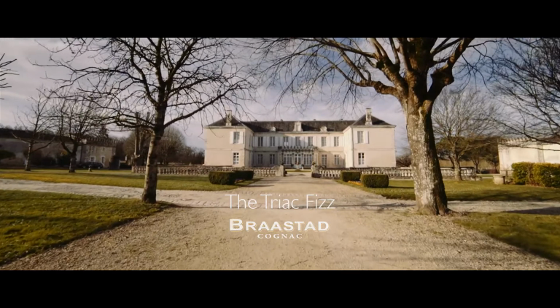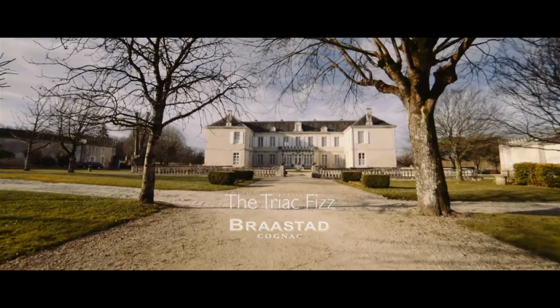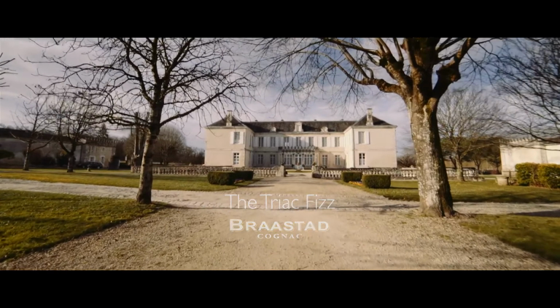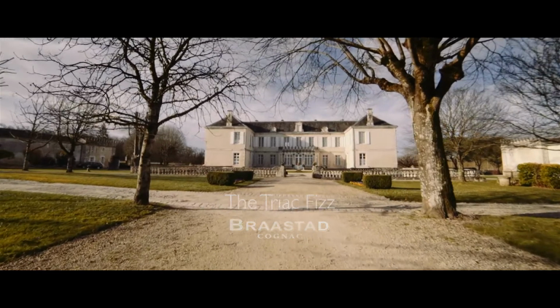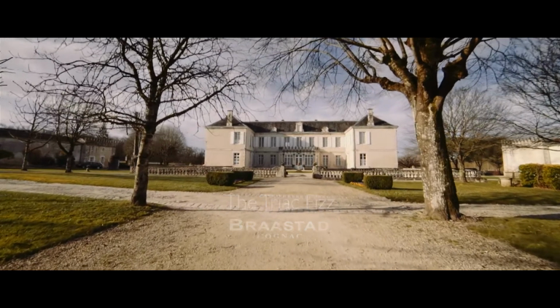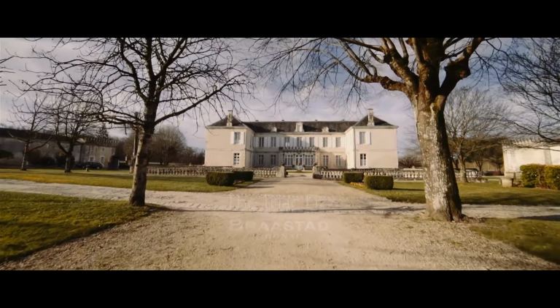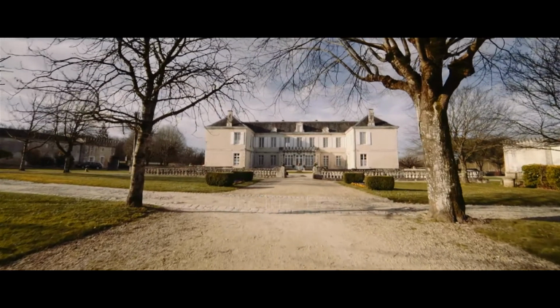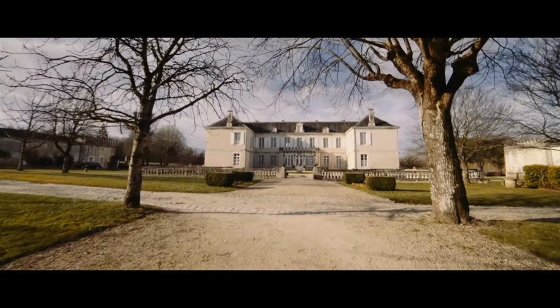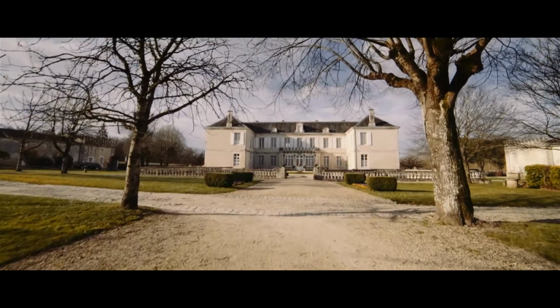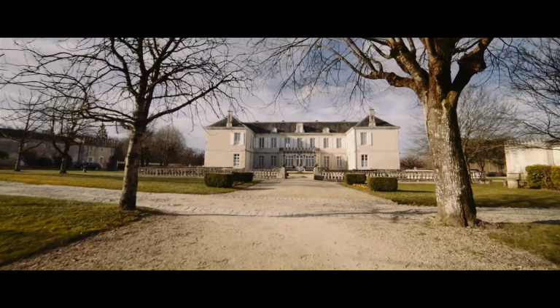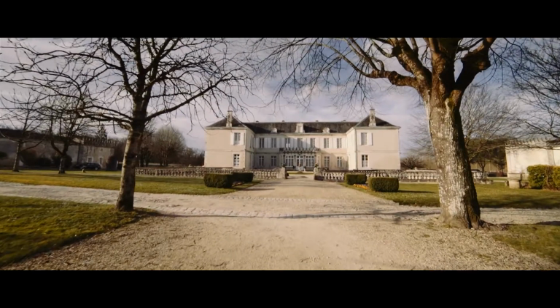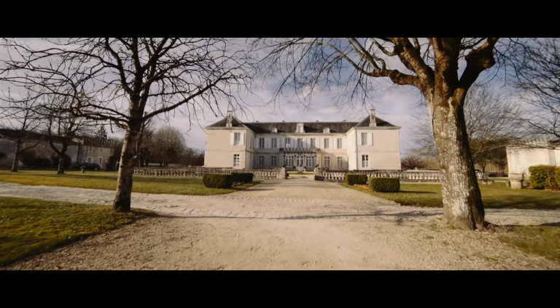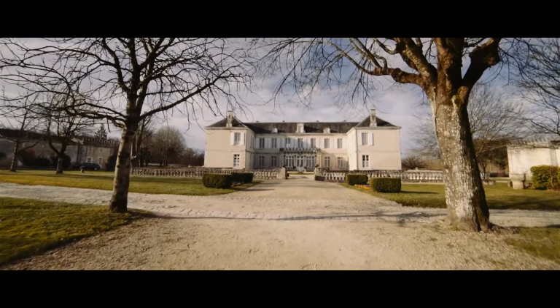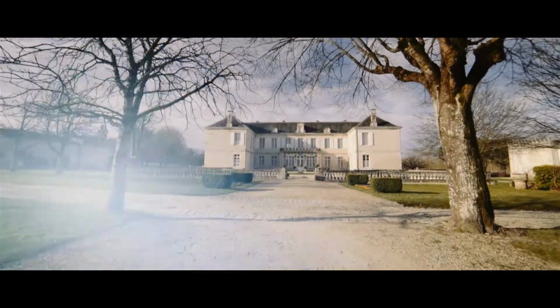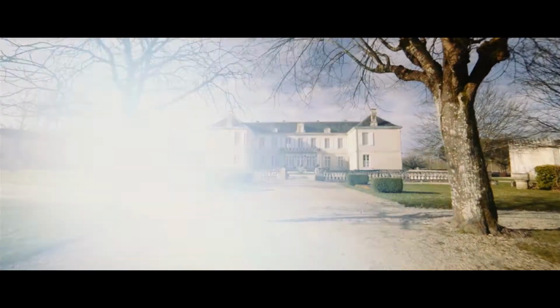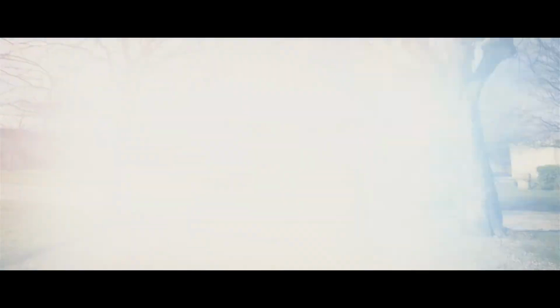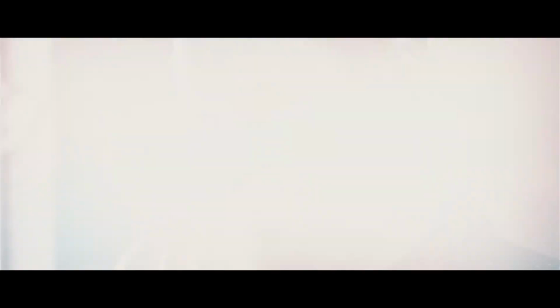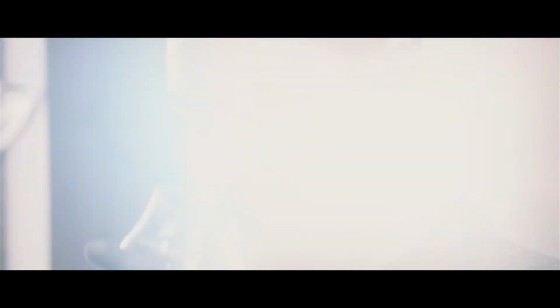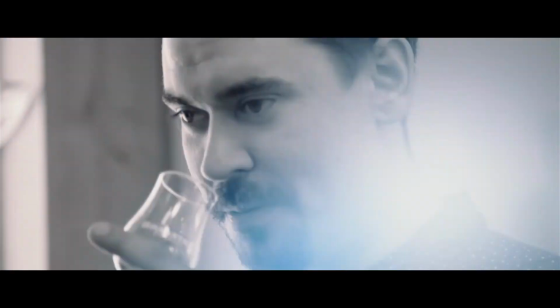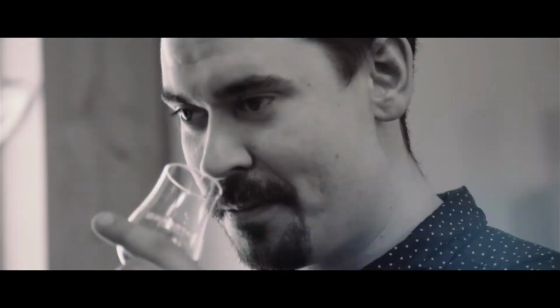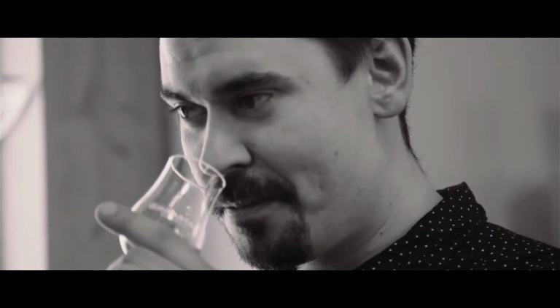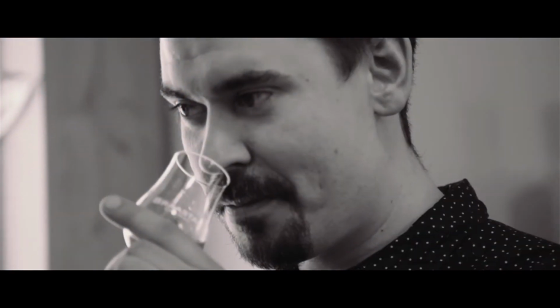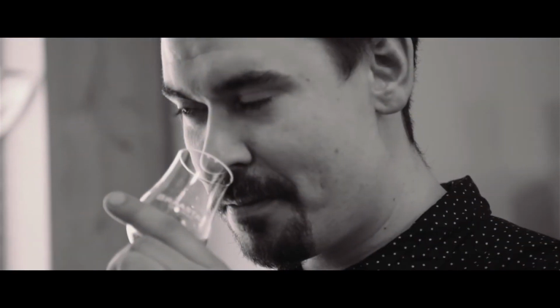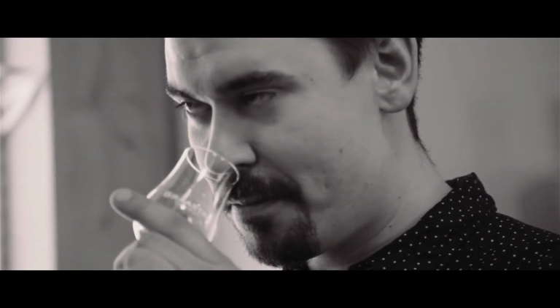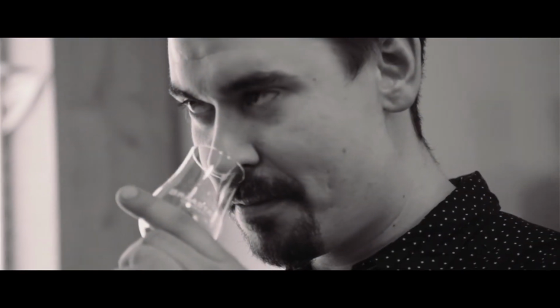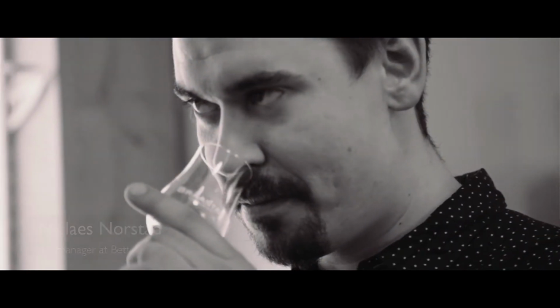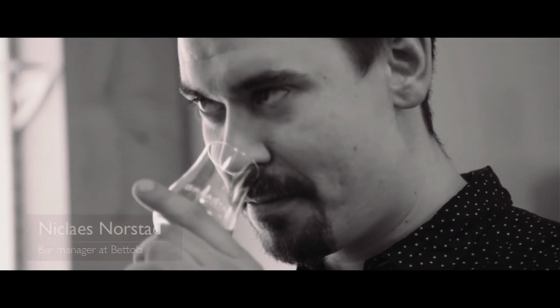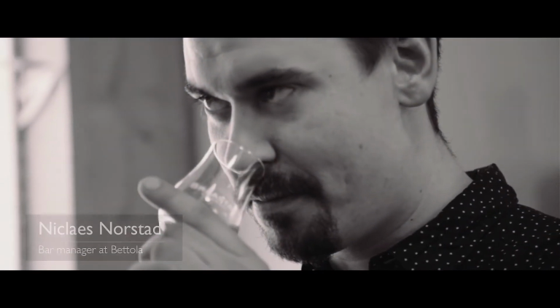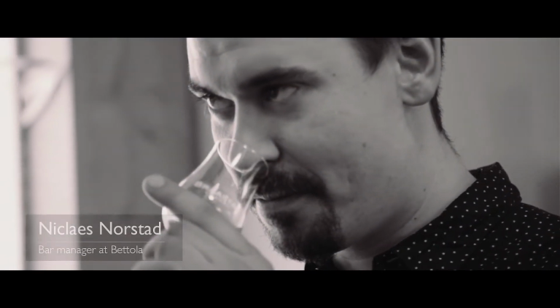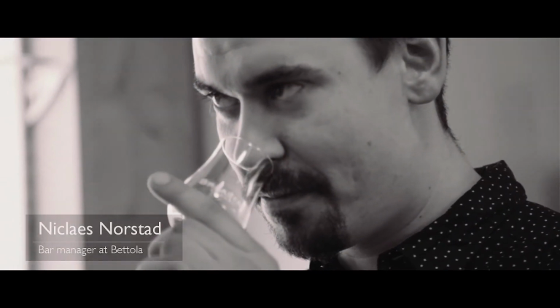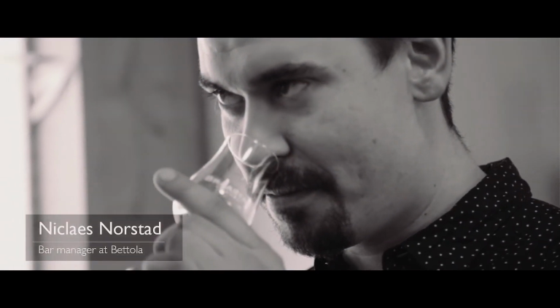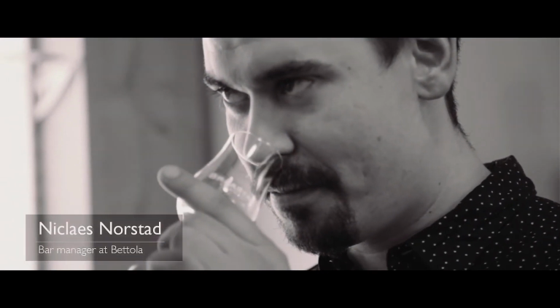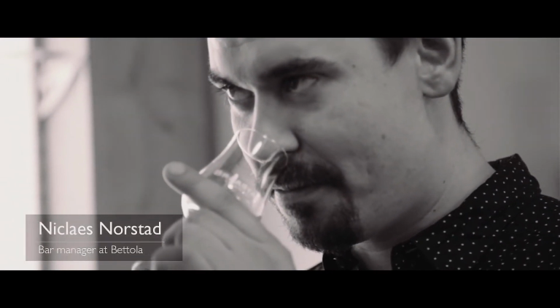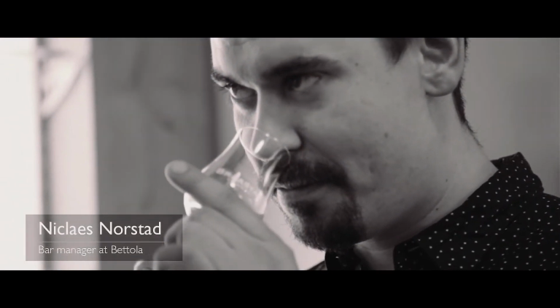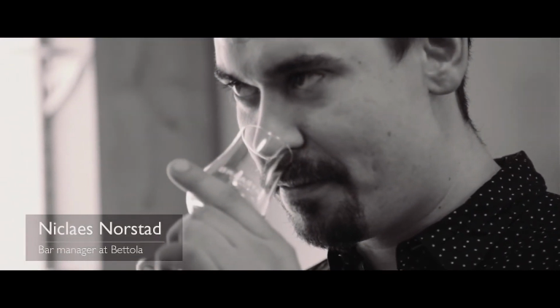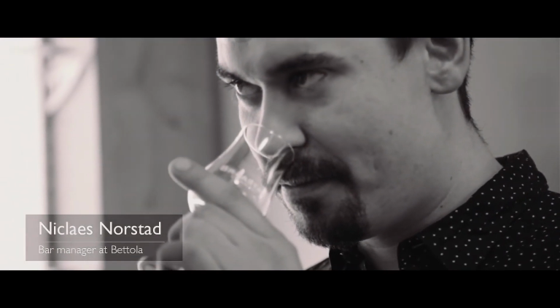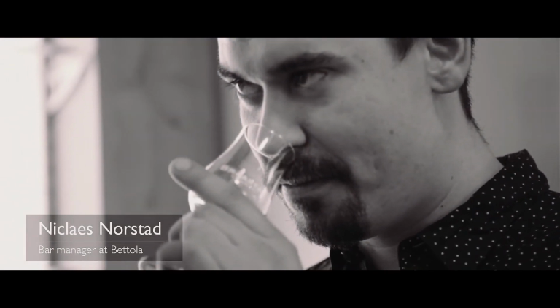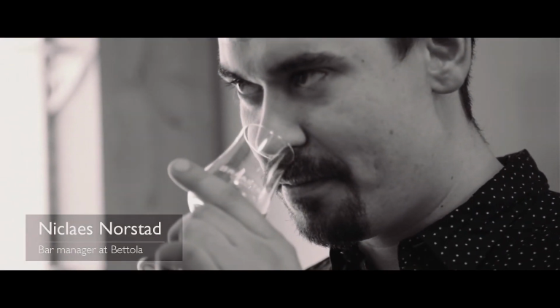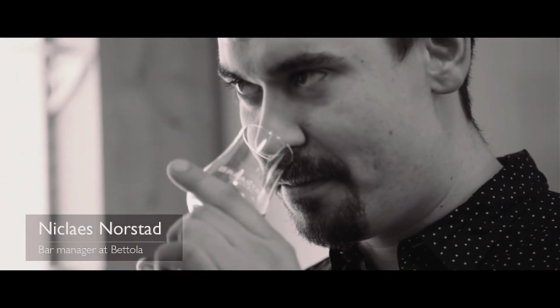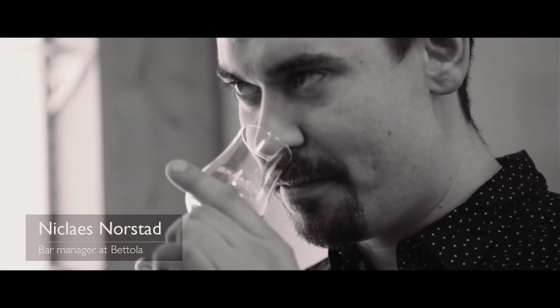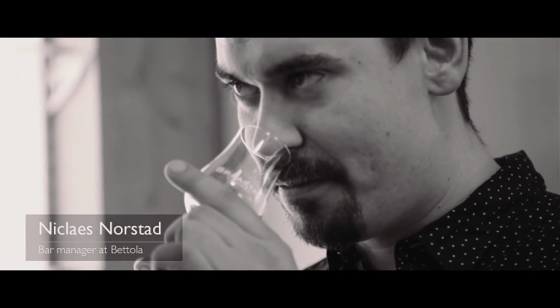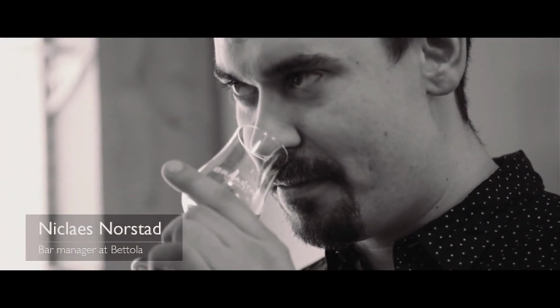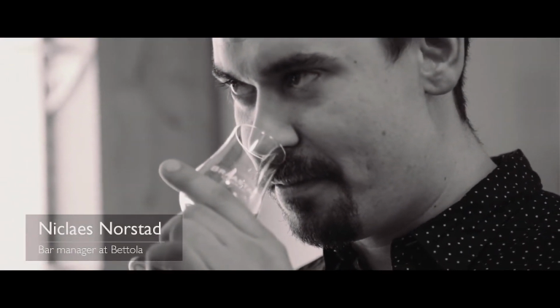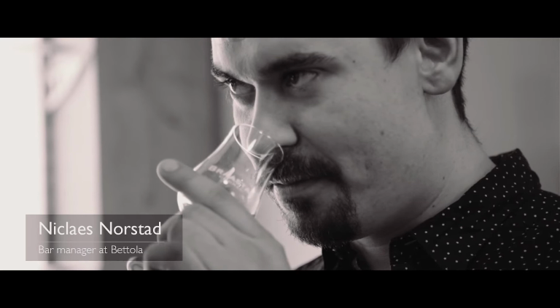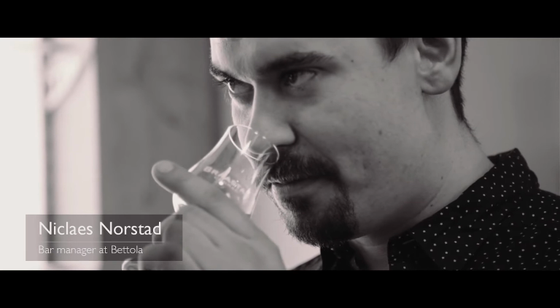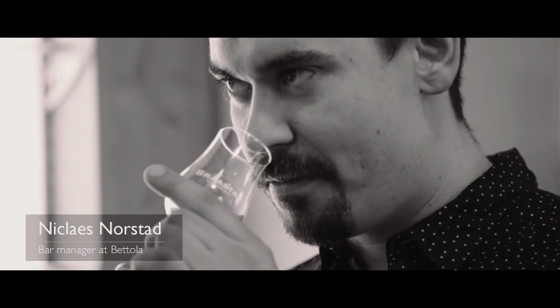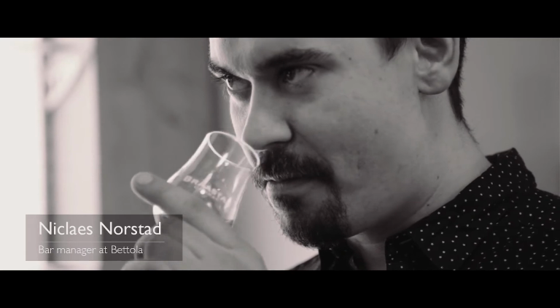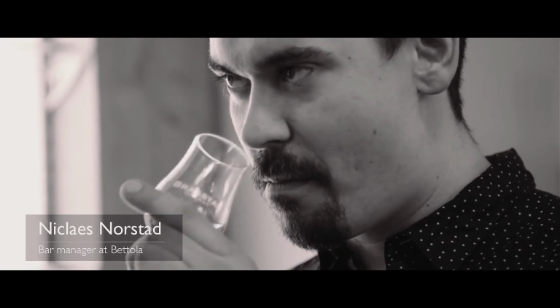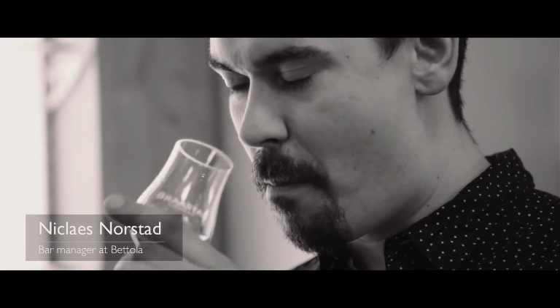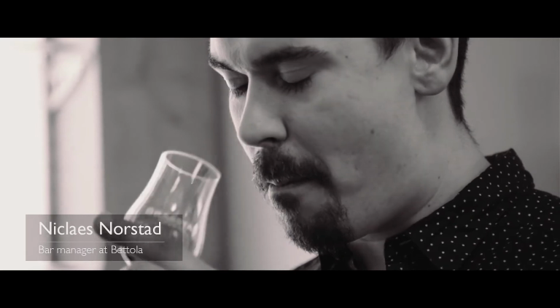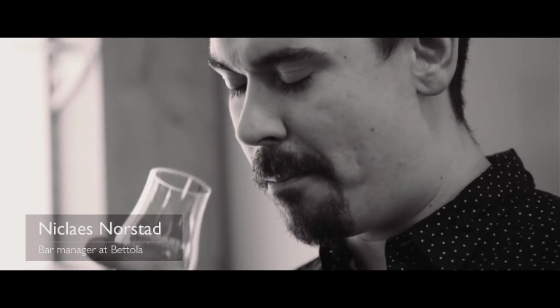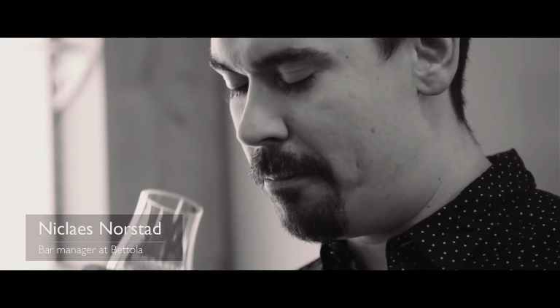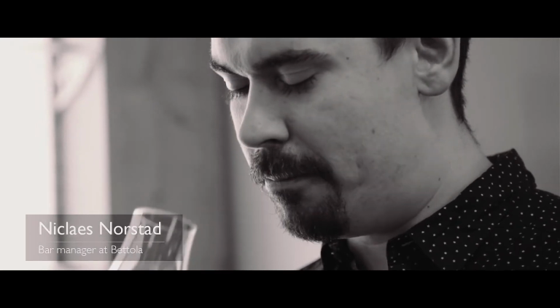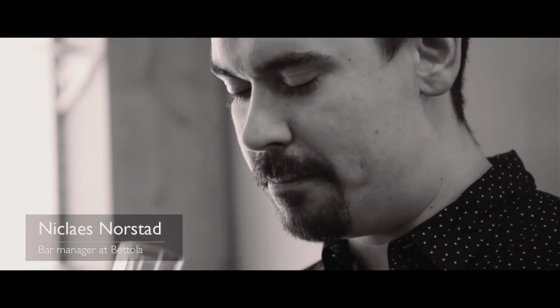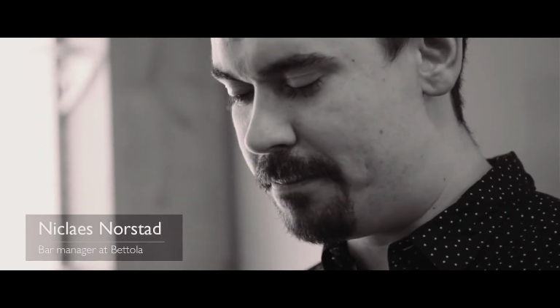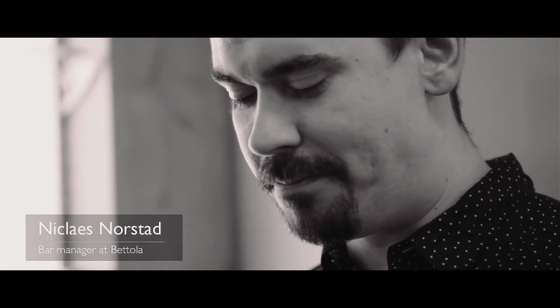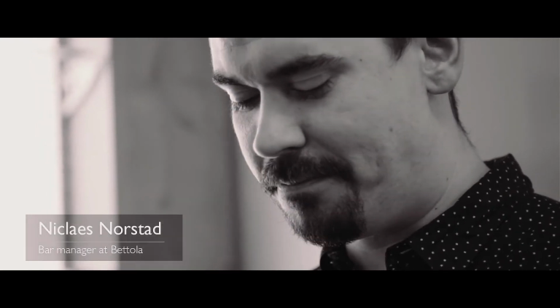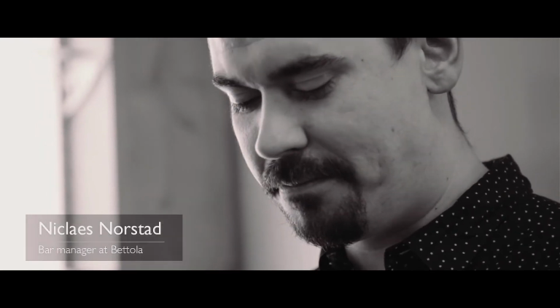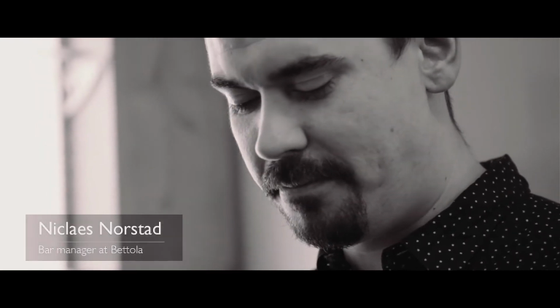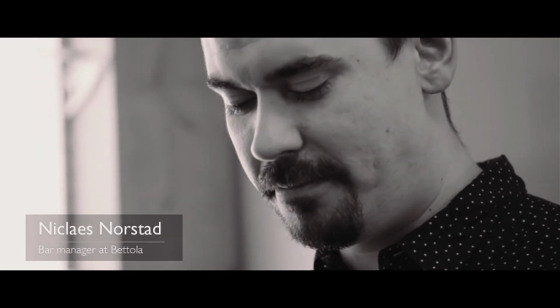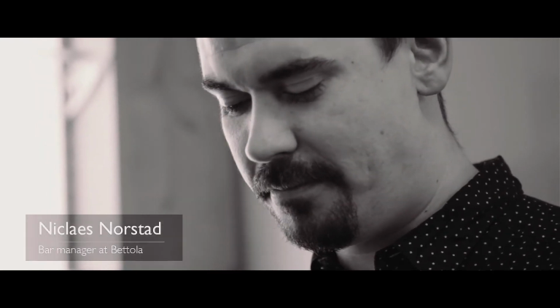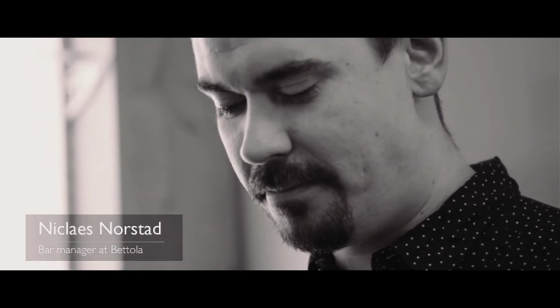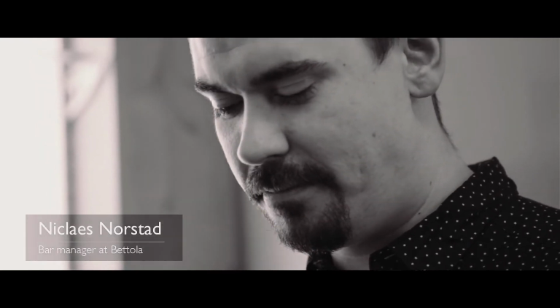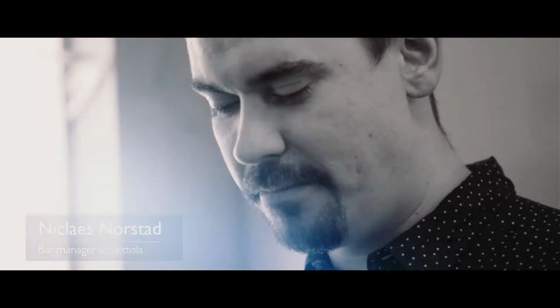Hello and welcome to Chateau de Triac. My name is Nicholas and today I'm going to present you a cocktail I made especially for this event.